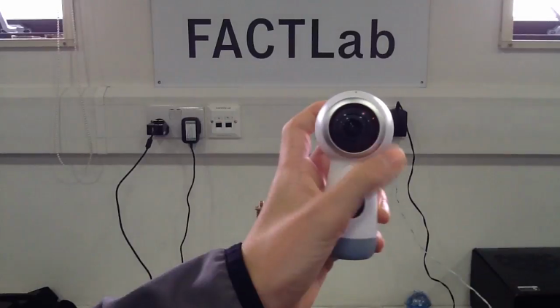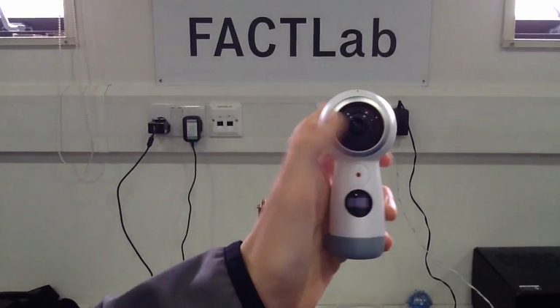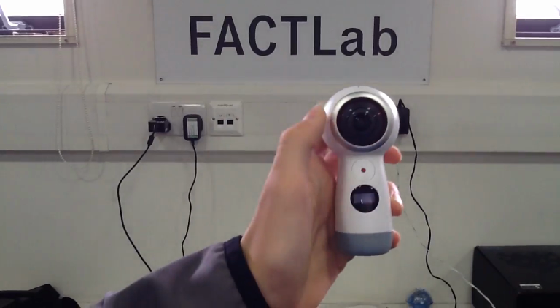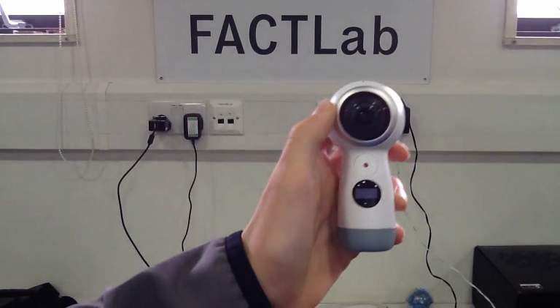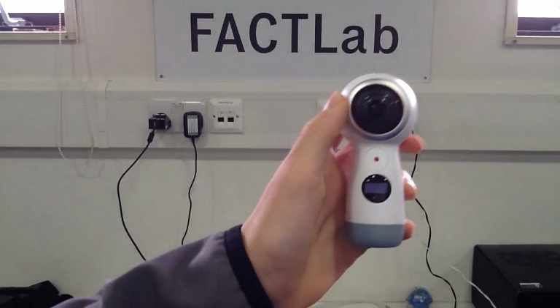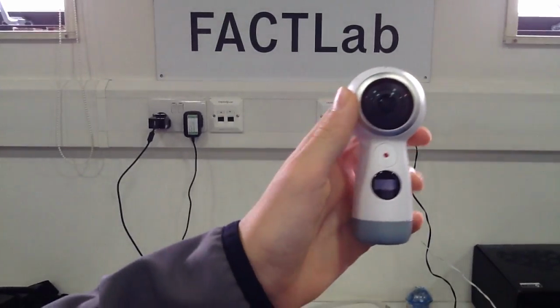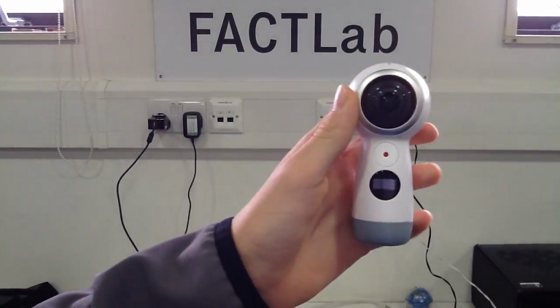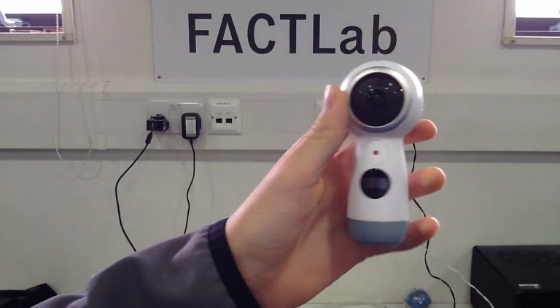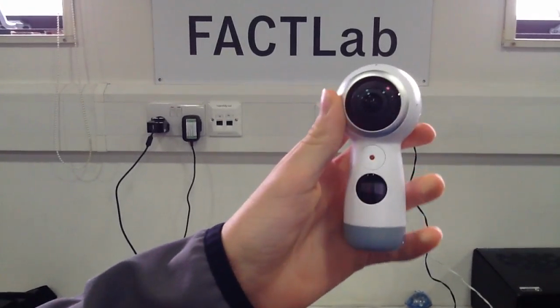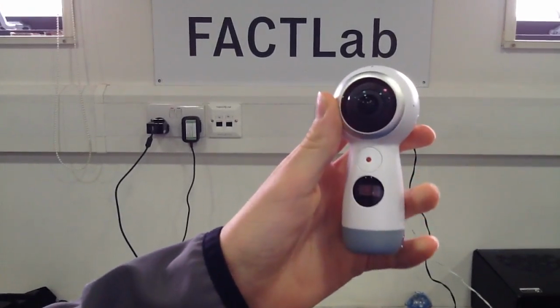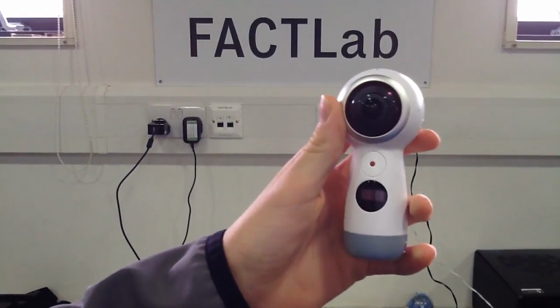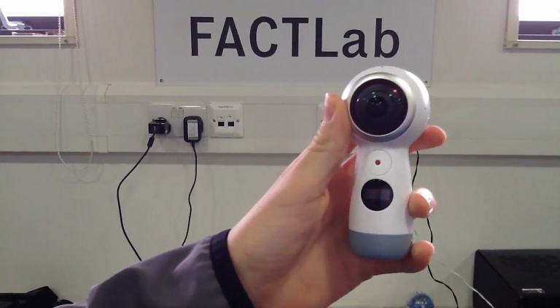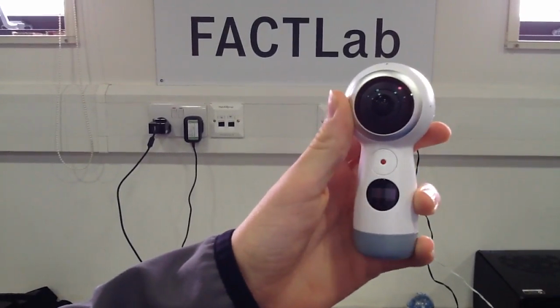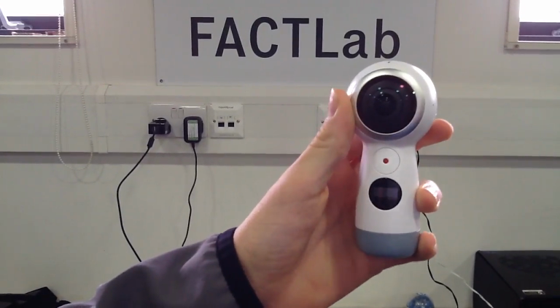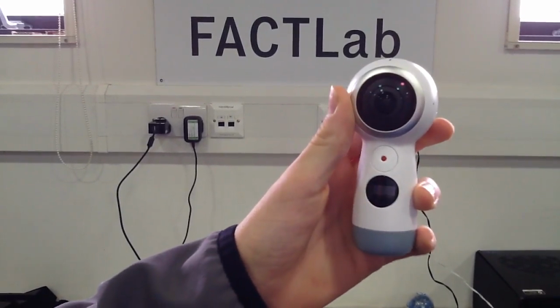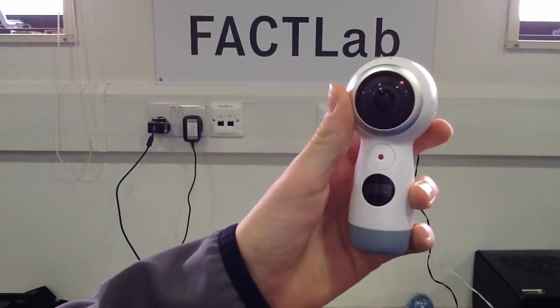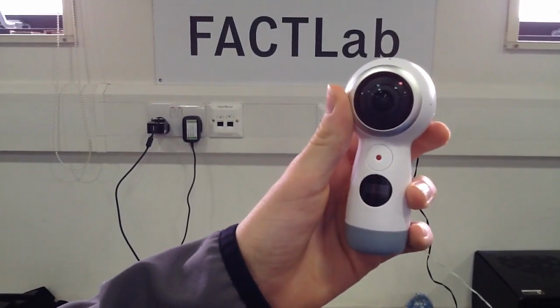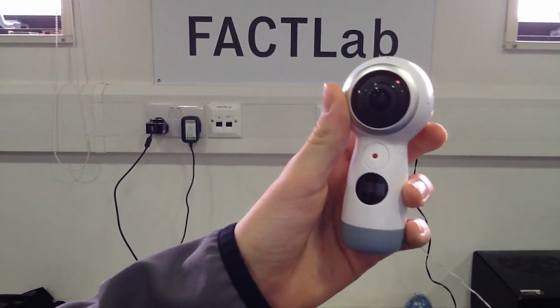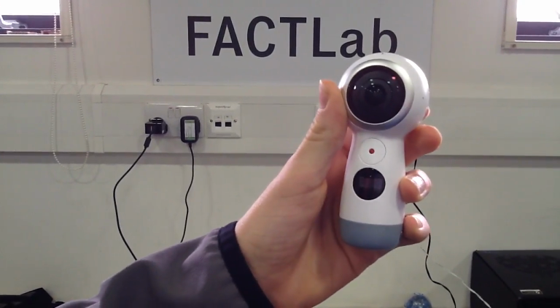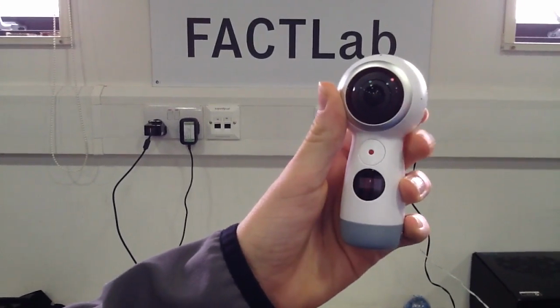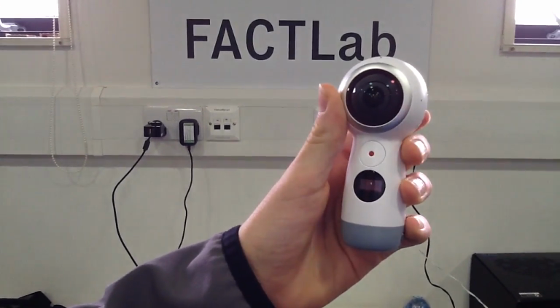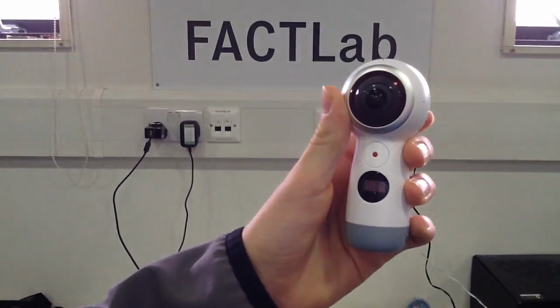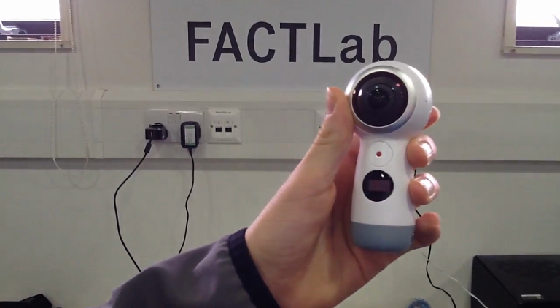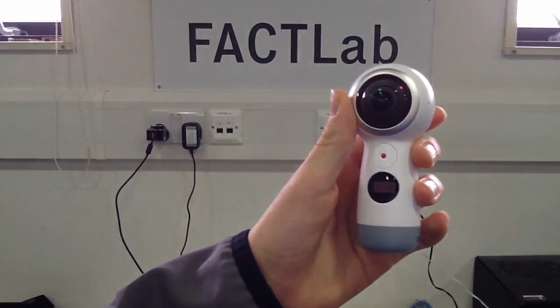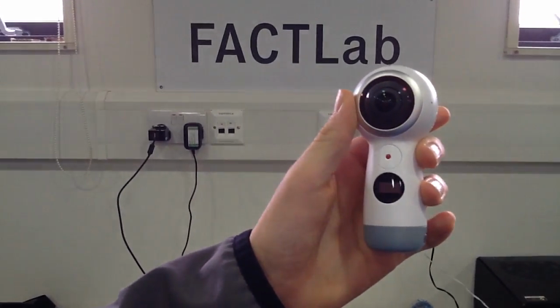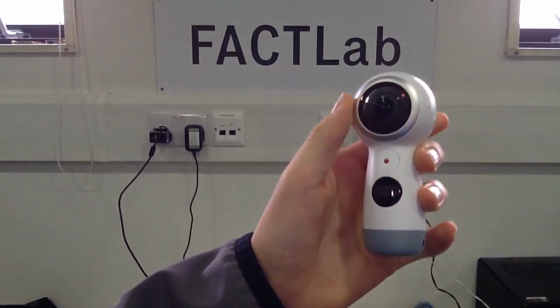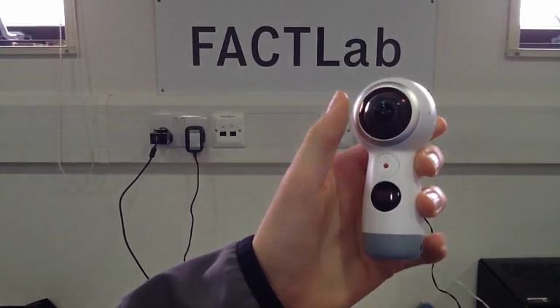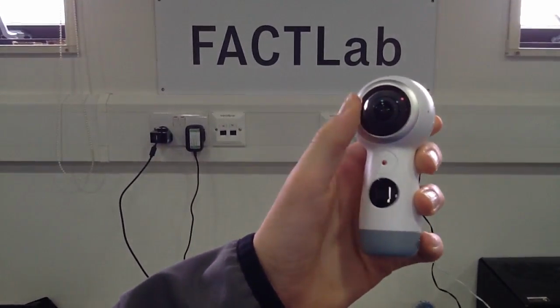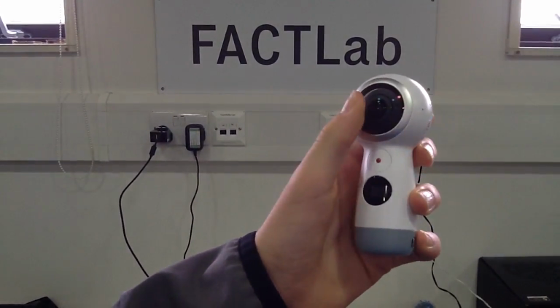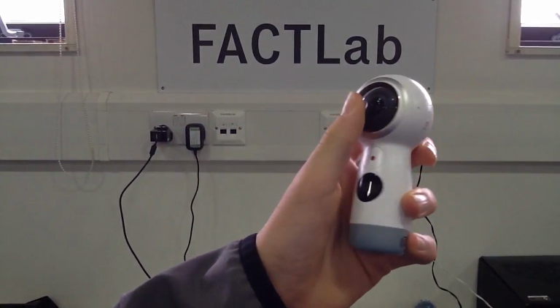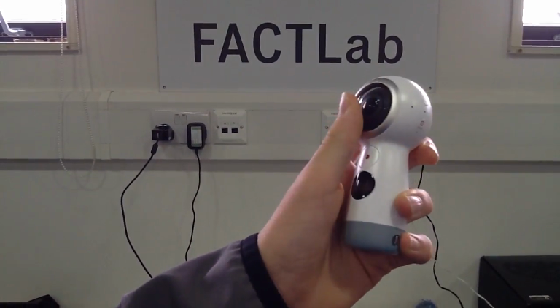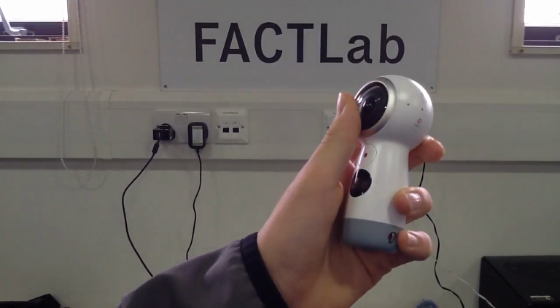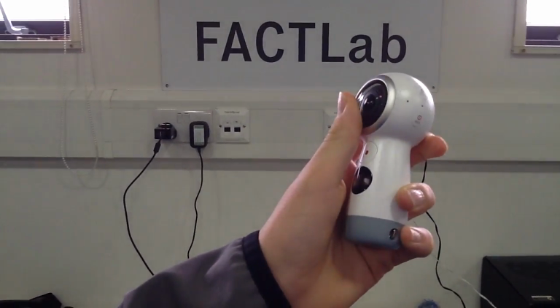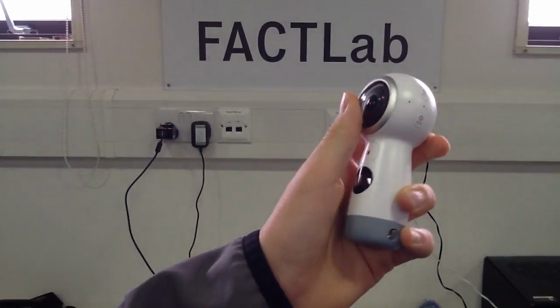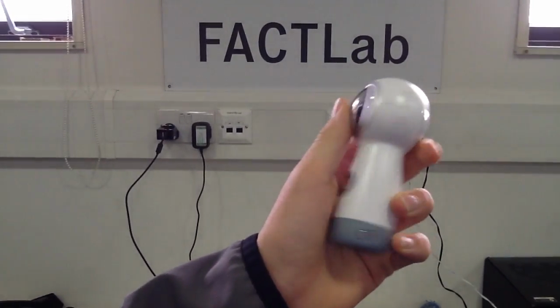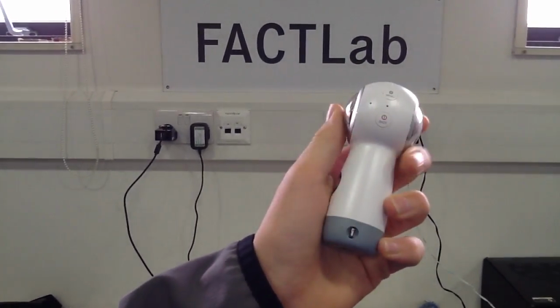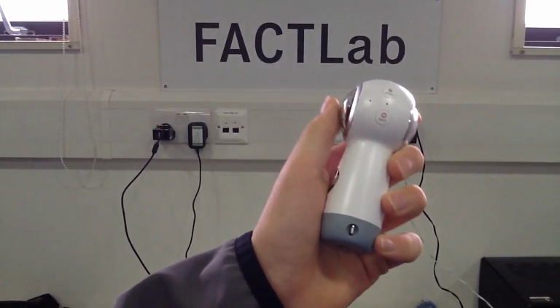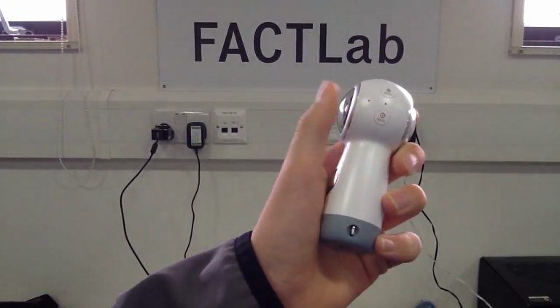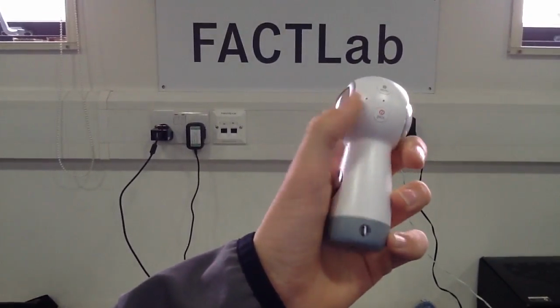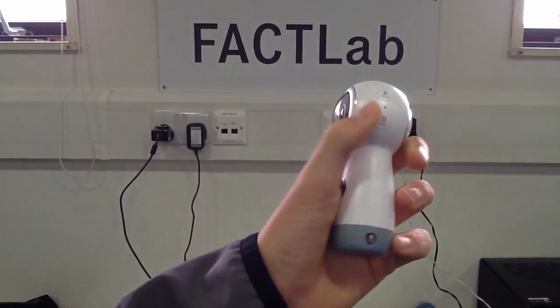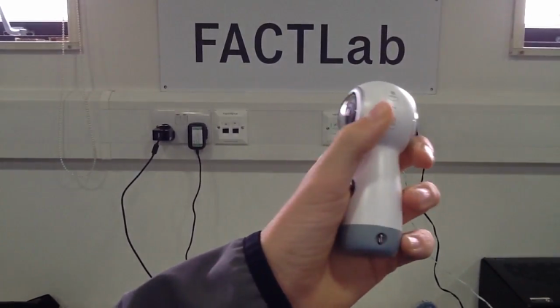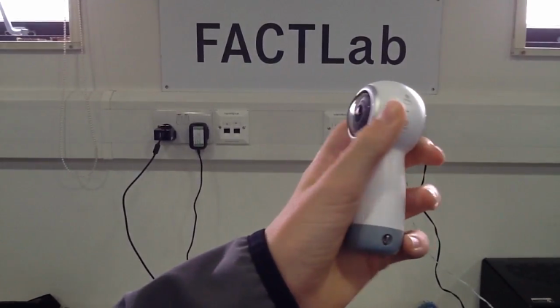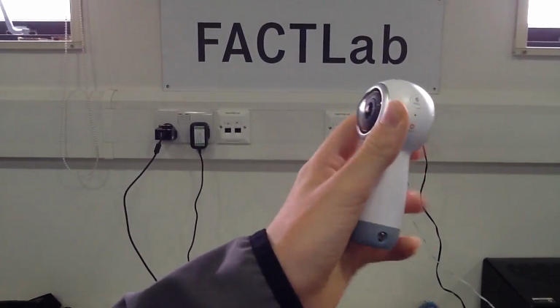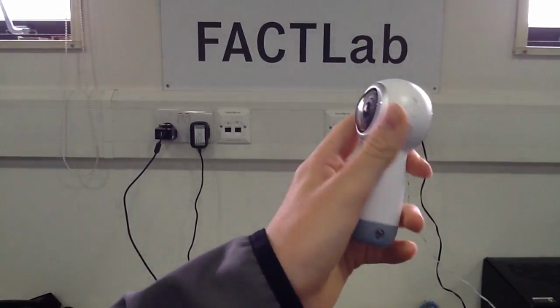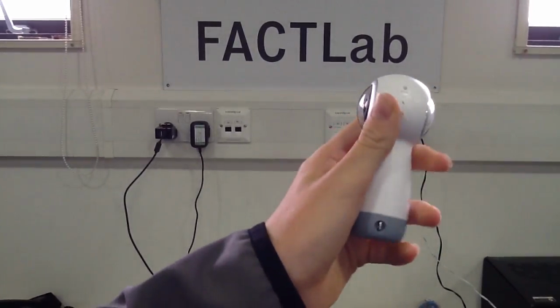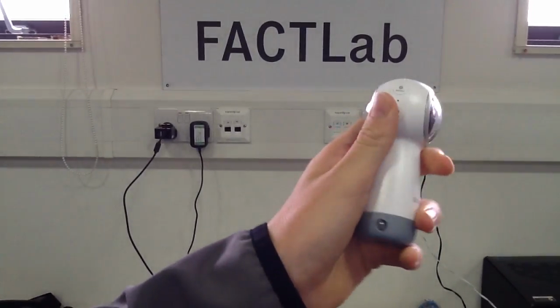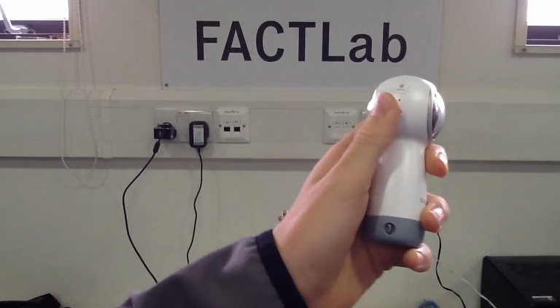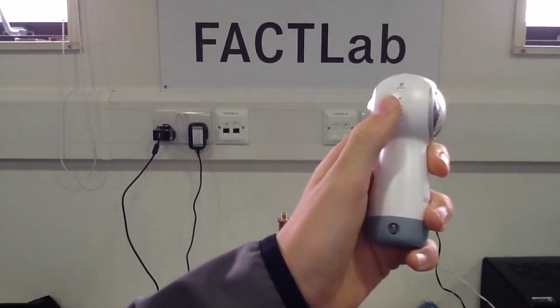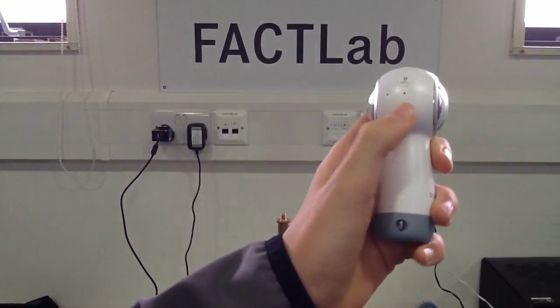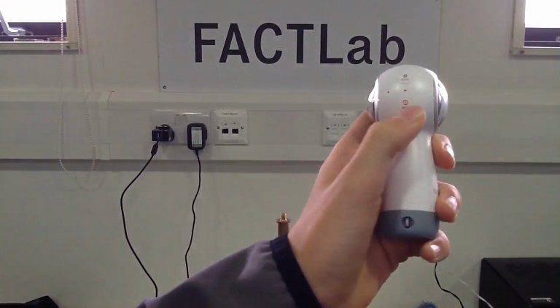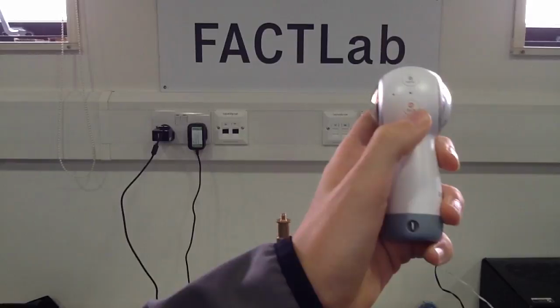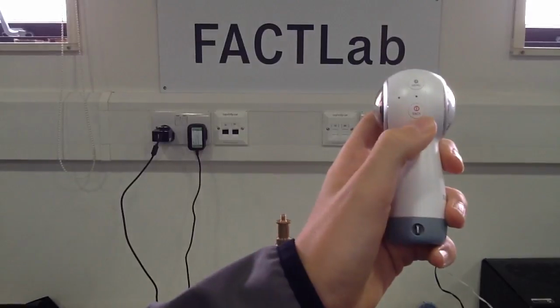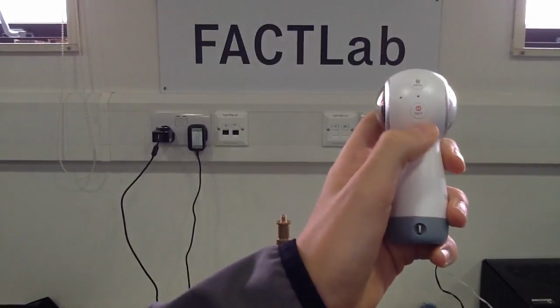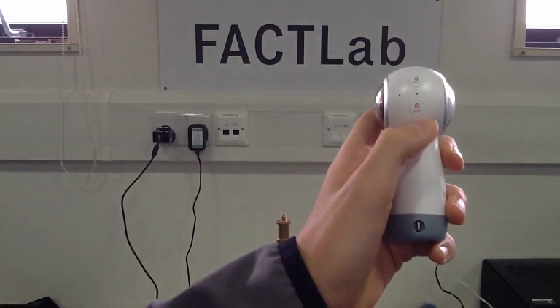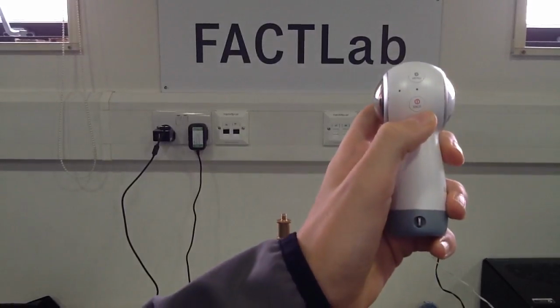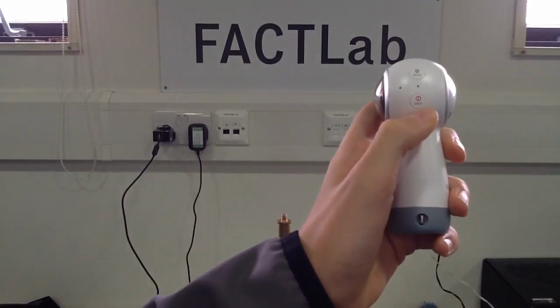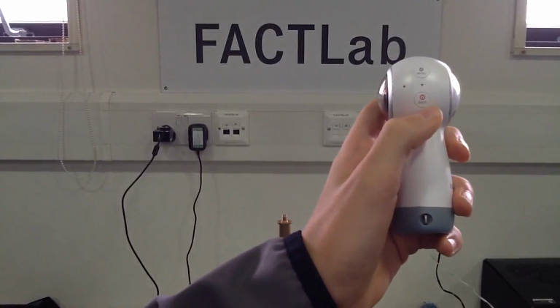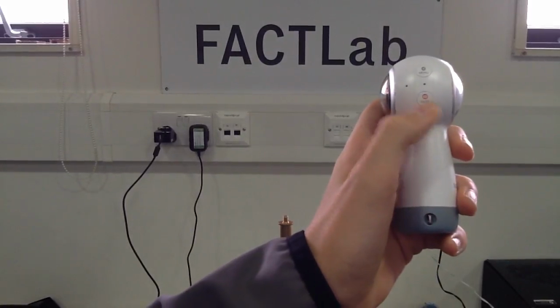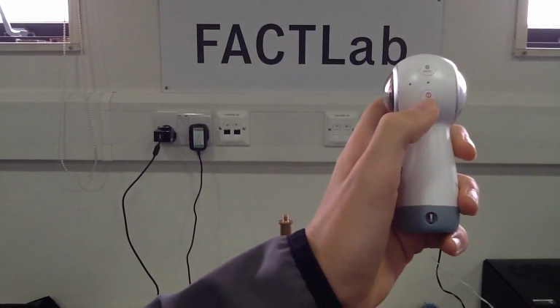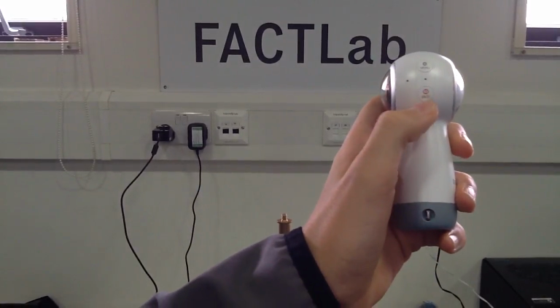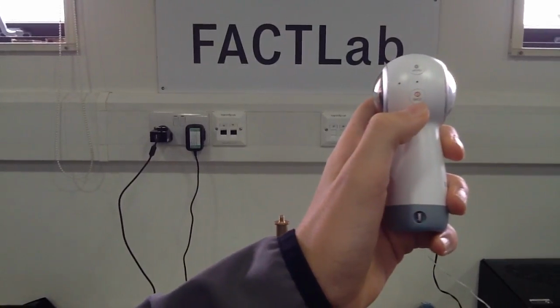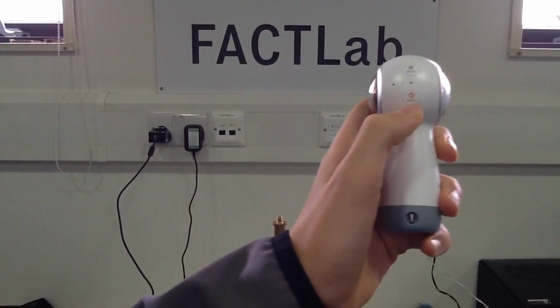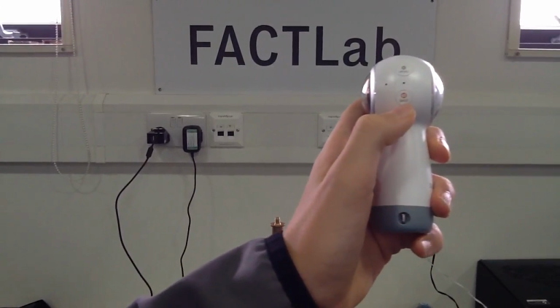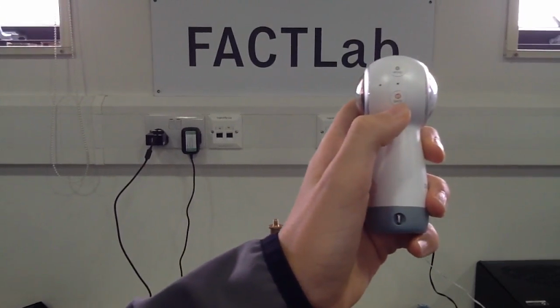This is the Samsung Gear 360 camera. It's very good.